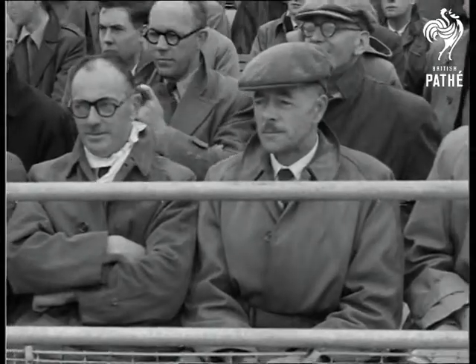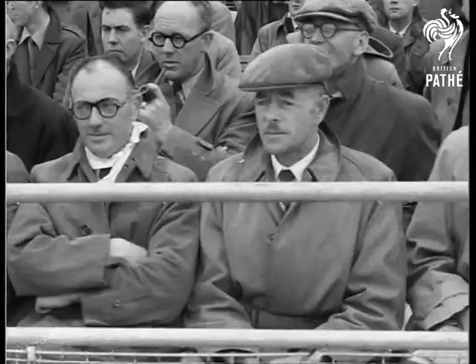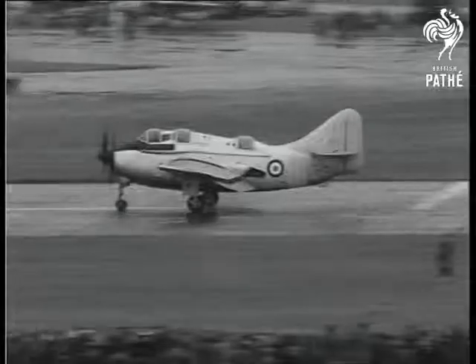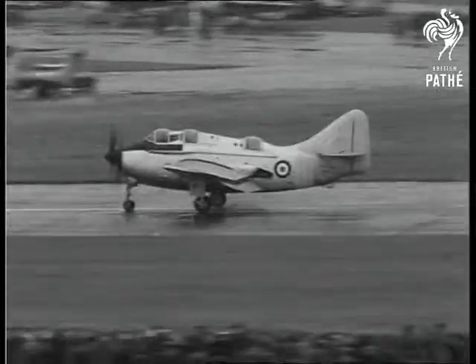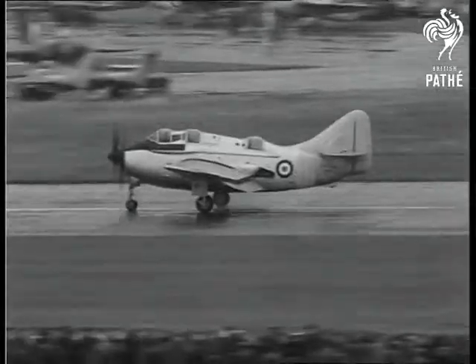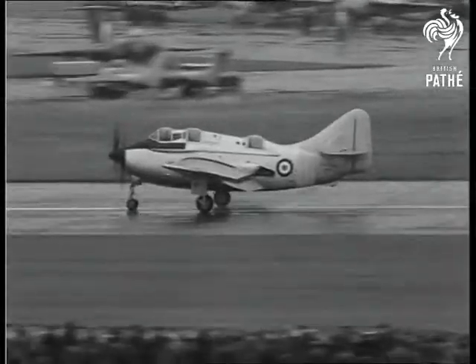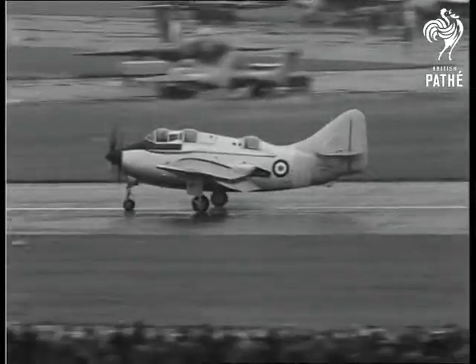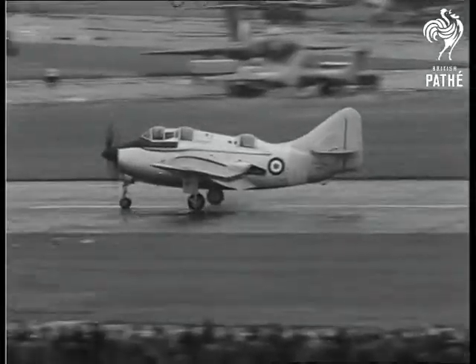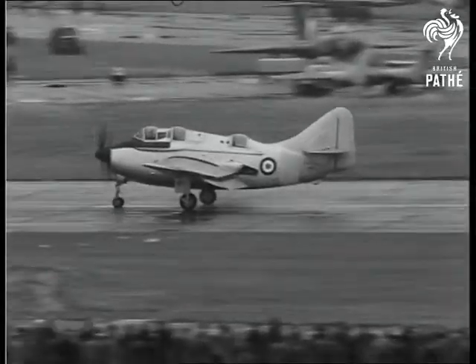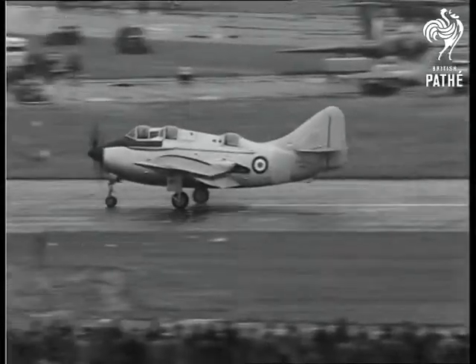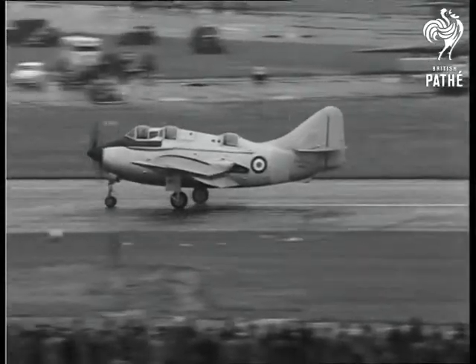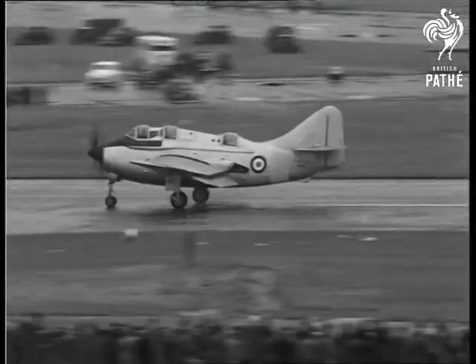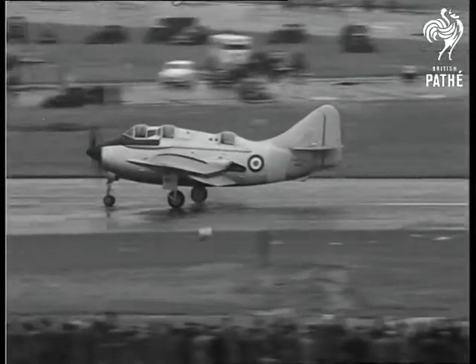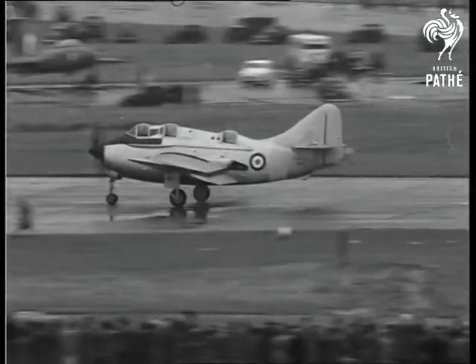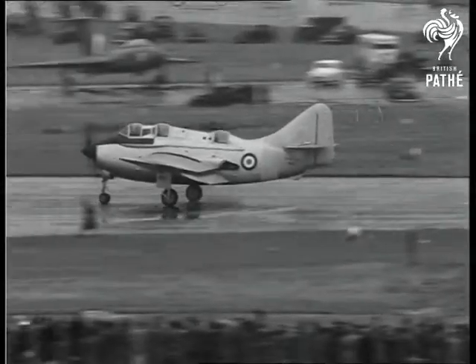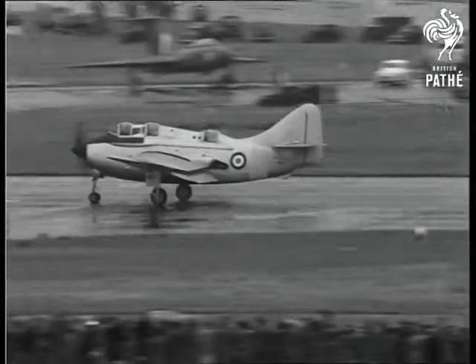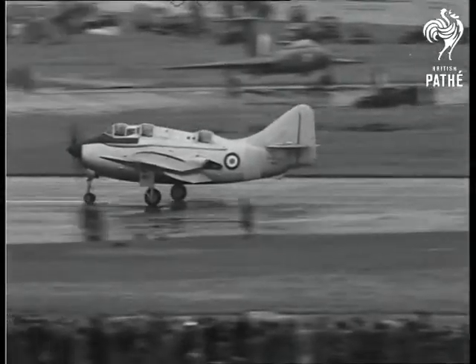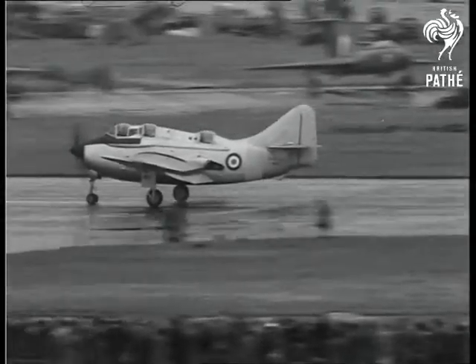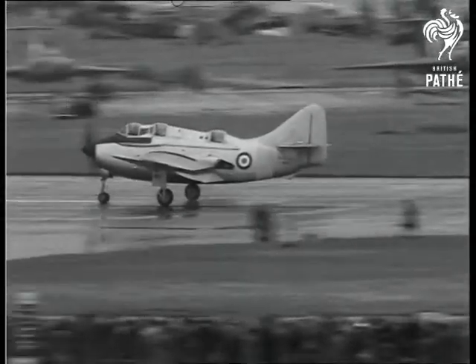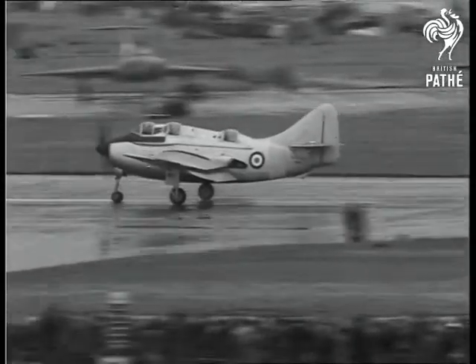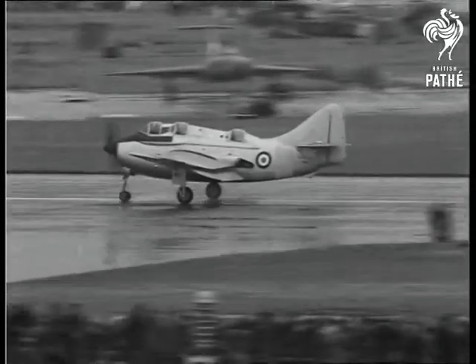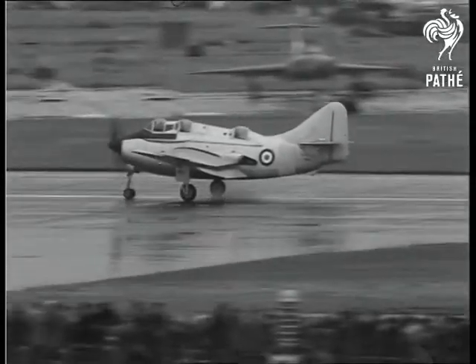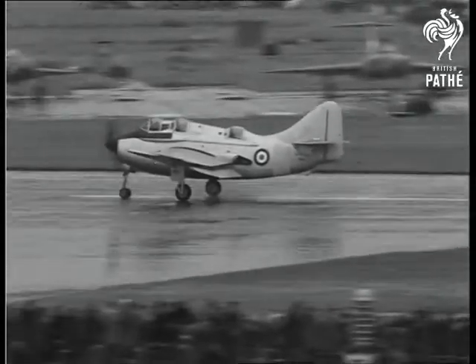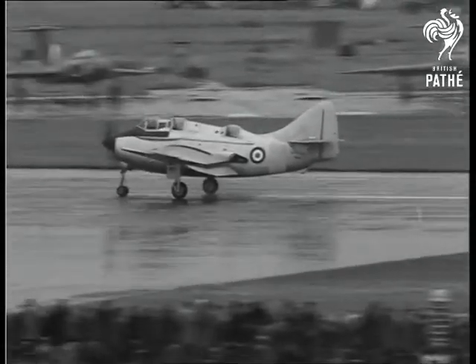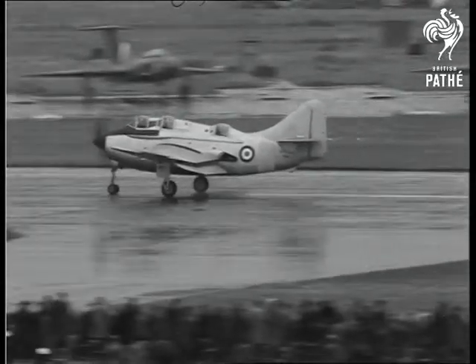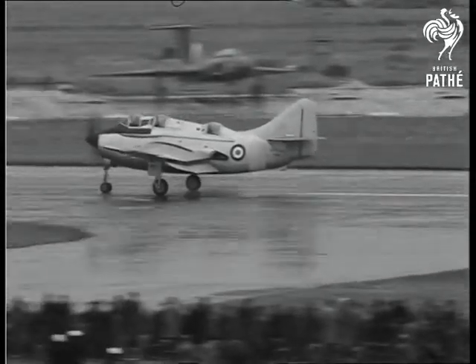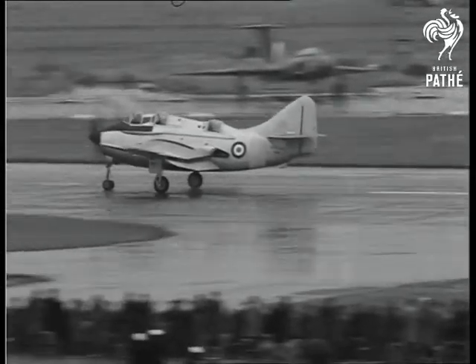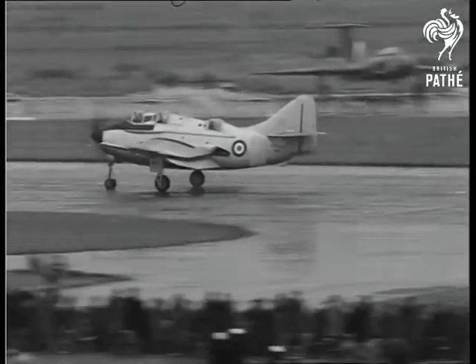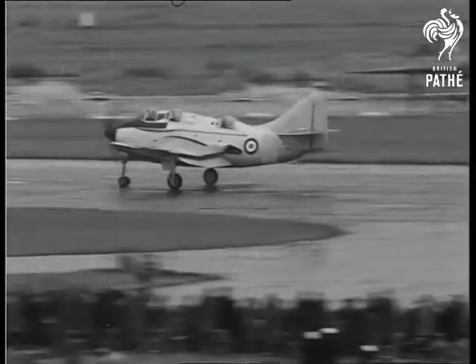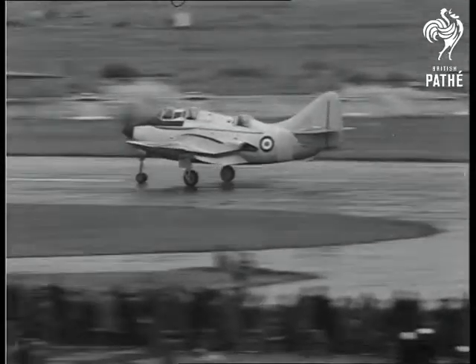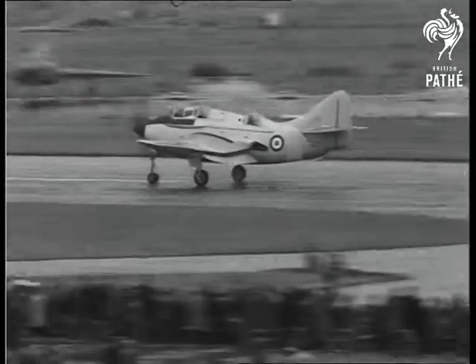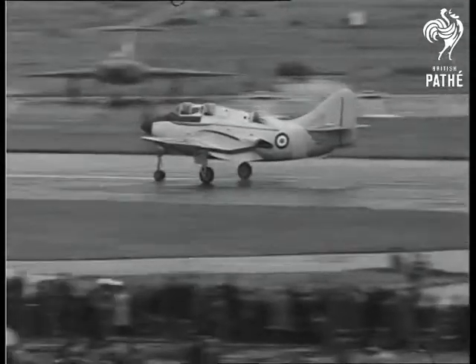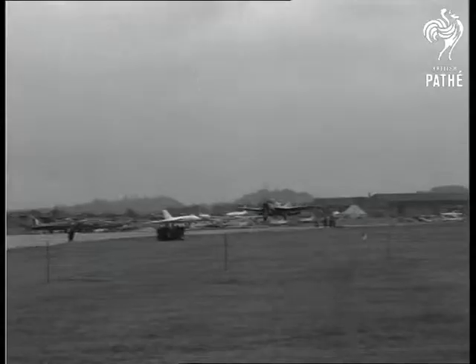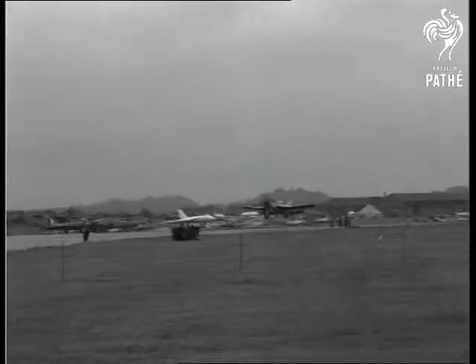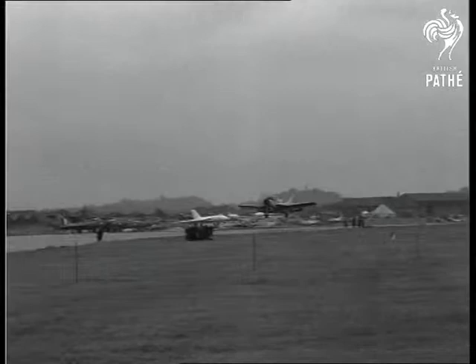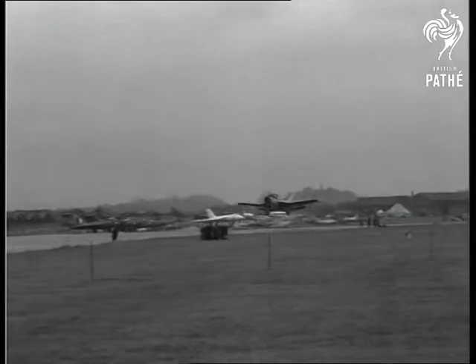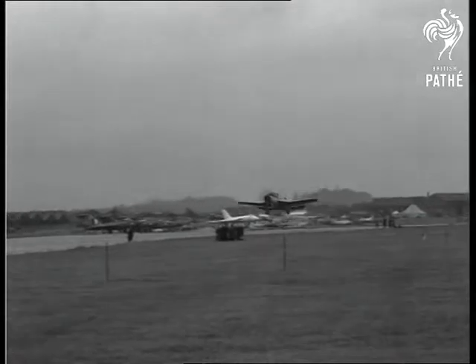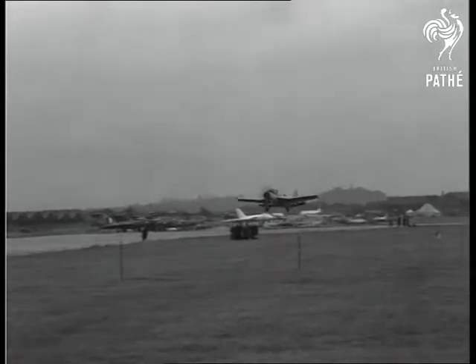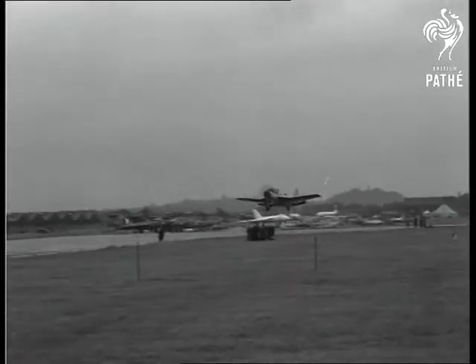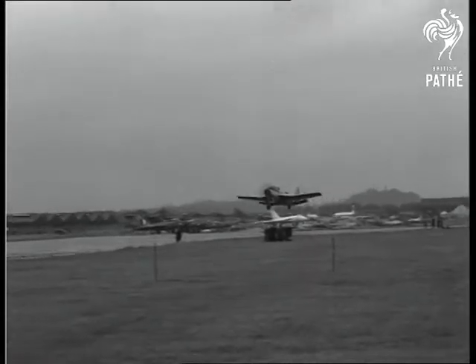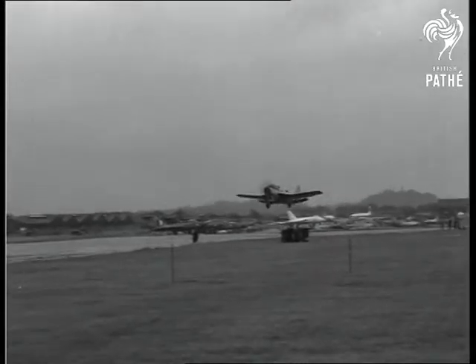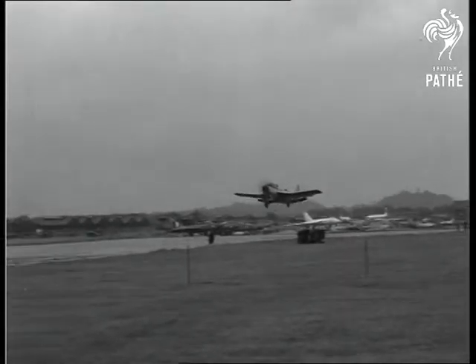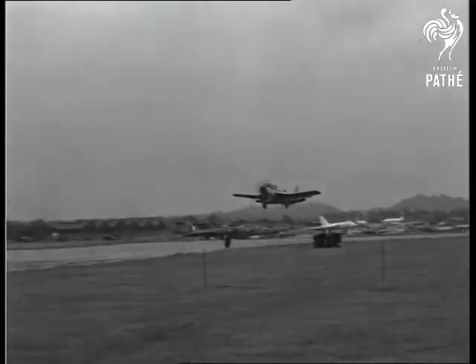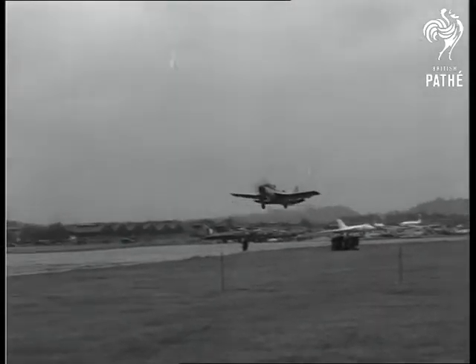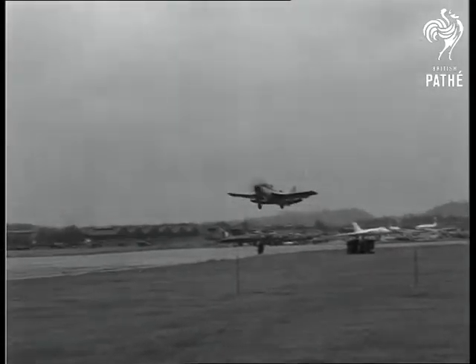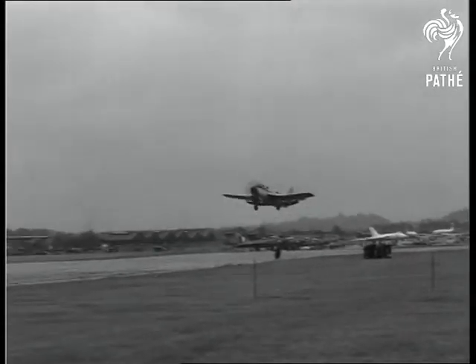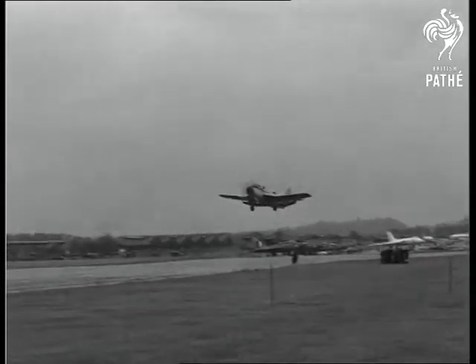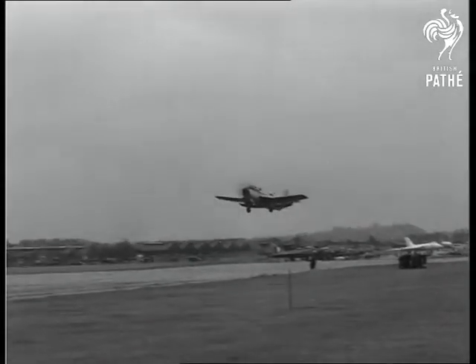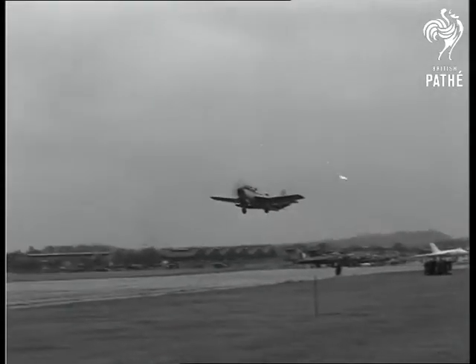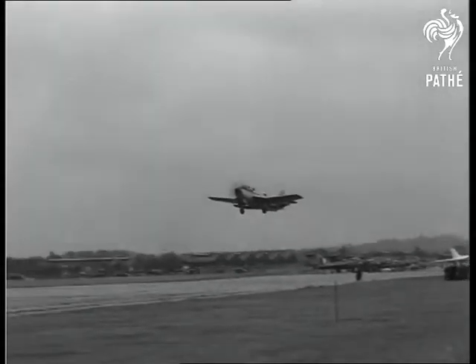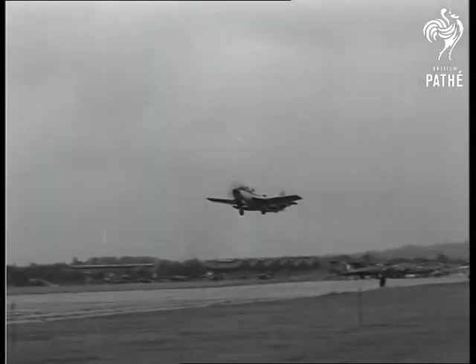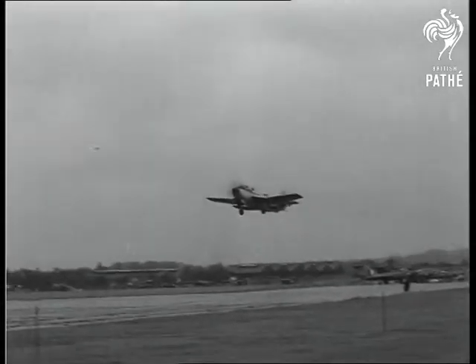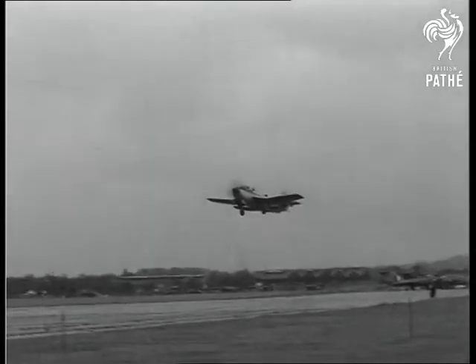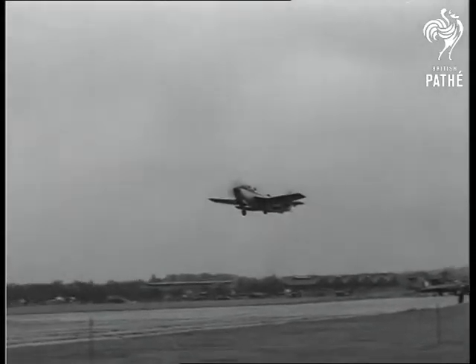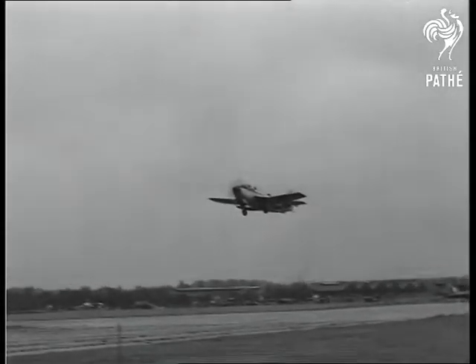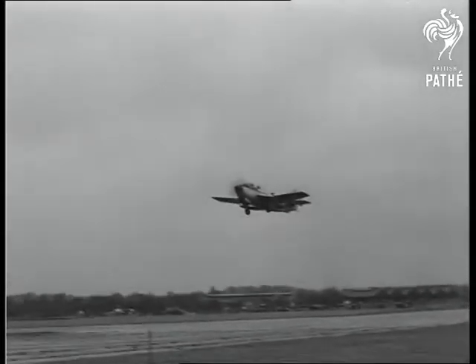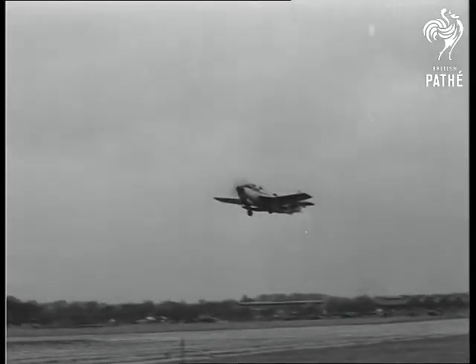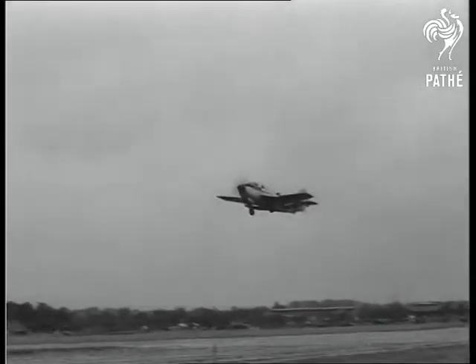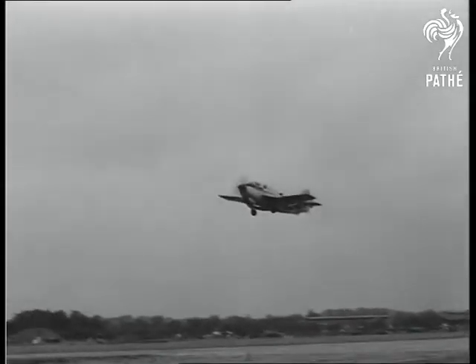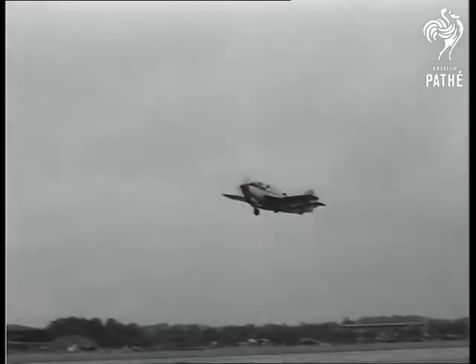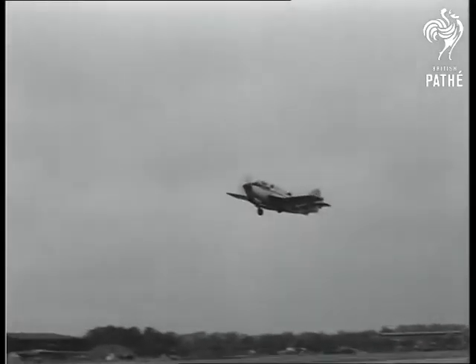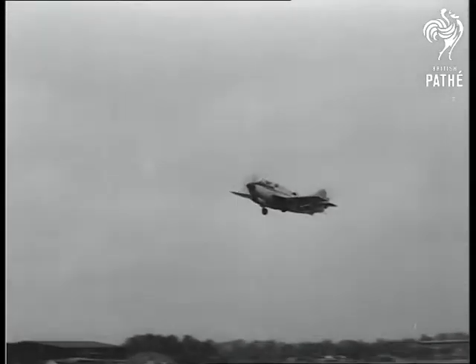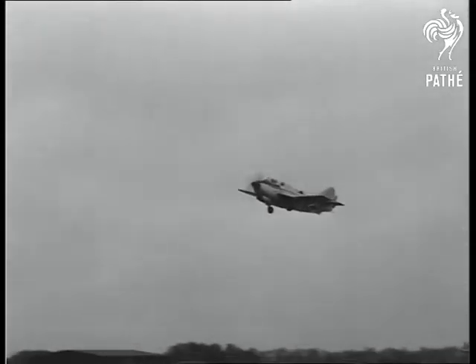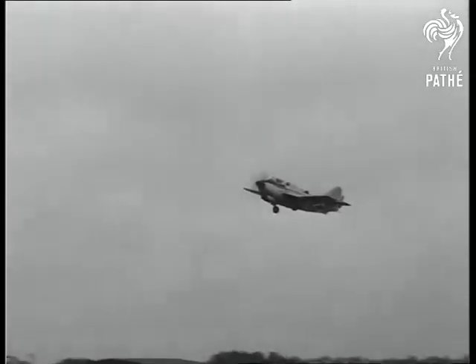A Fairey Gannet taxis out. This anti-submarine aircraft, designed for ship-borne operations, is now in service with the Royal Navy.